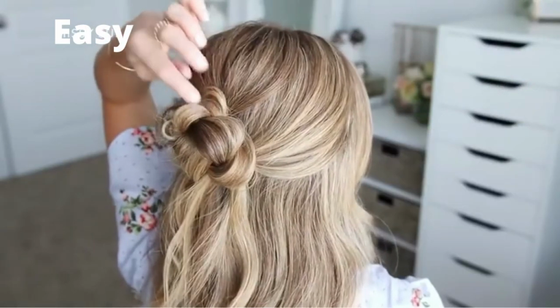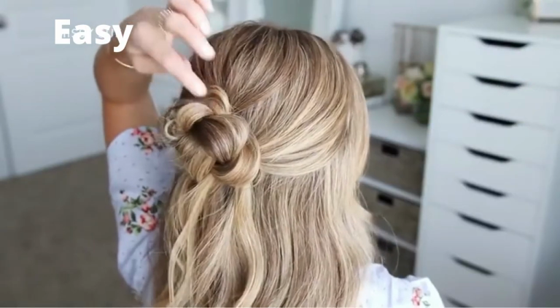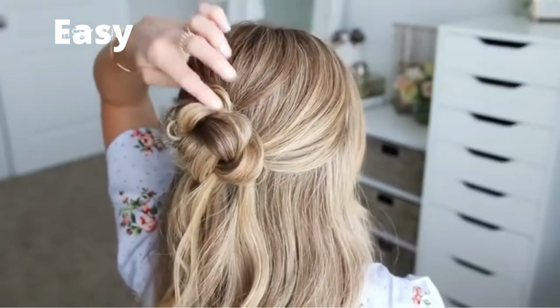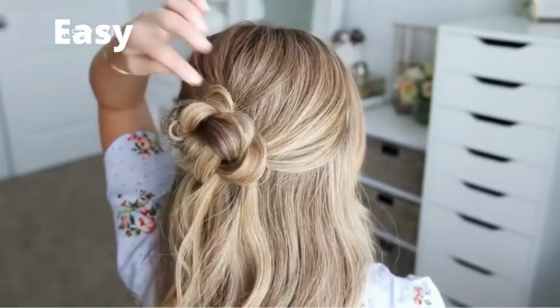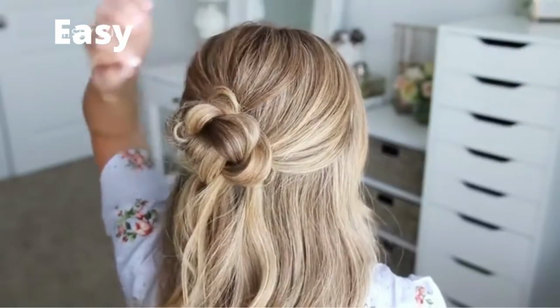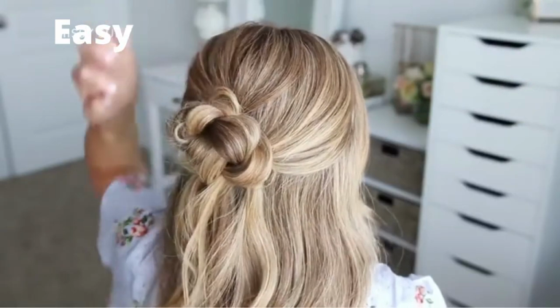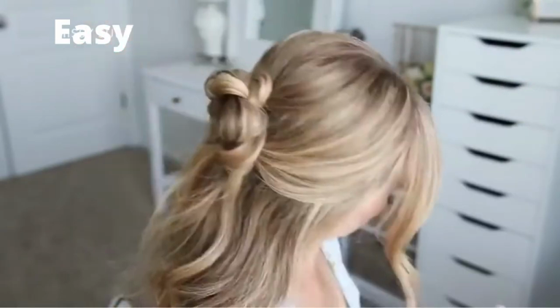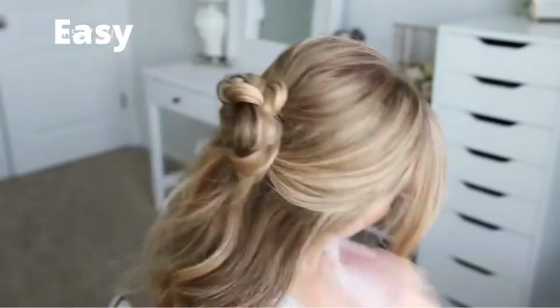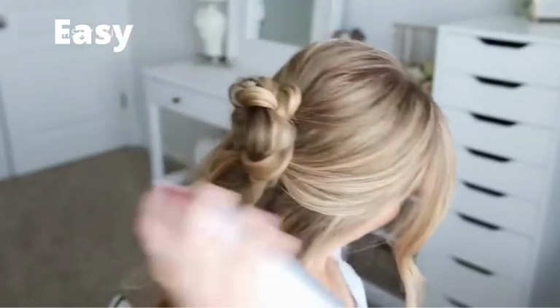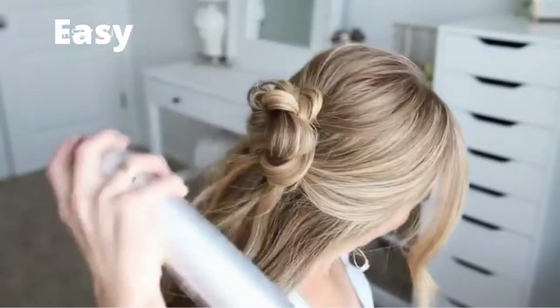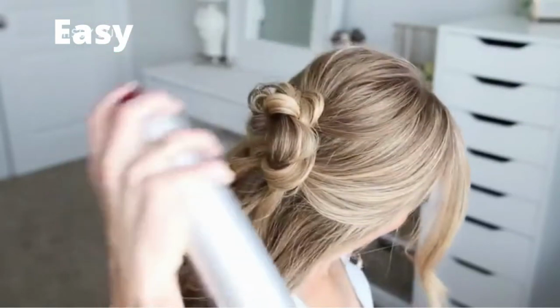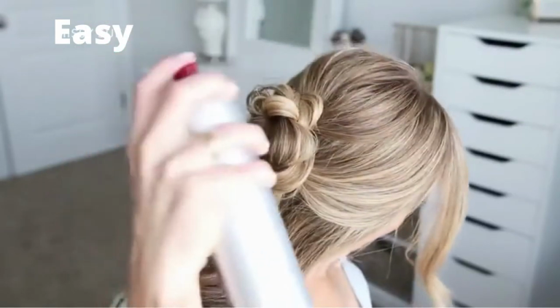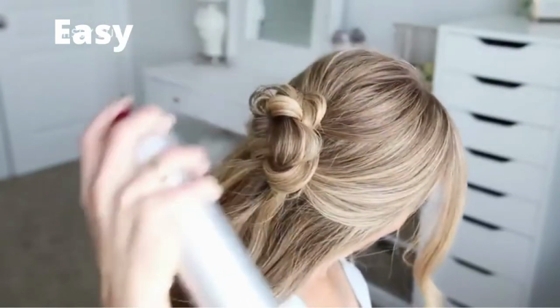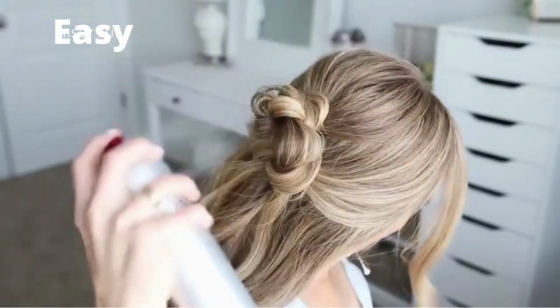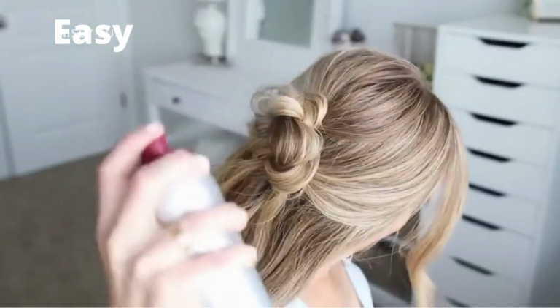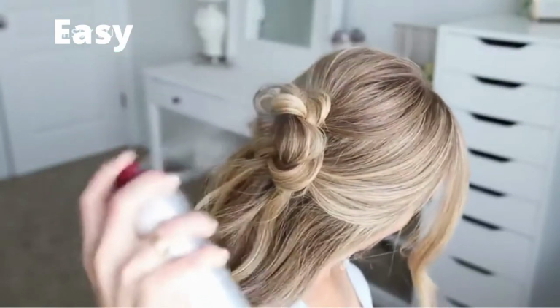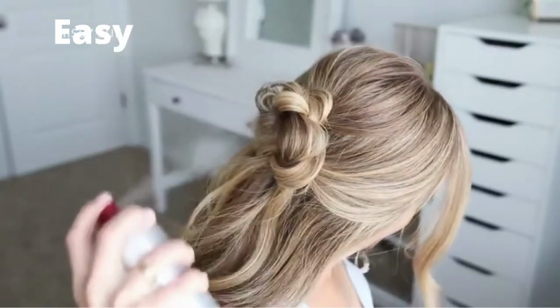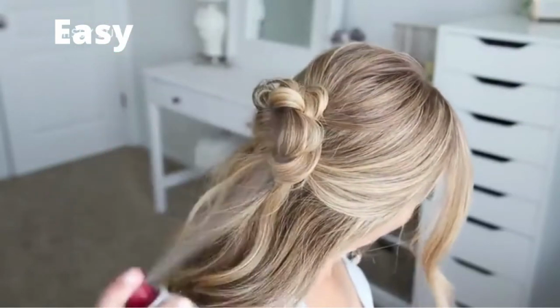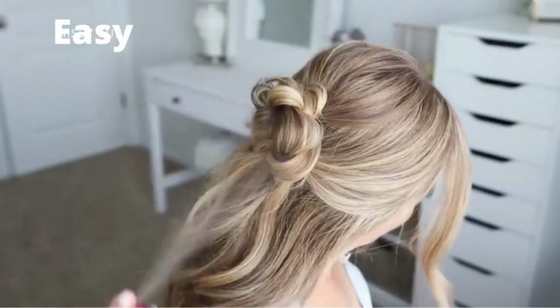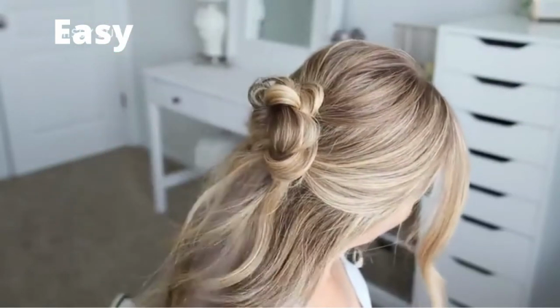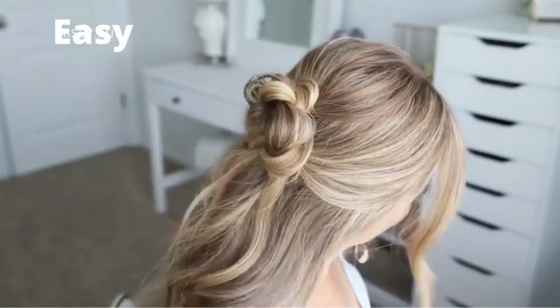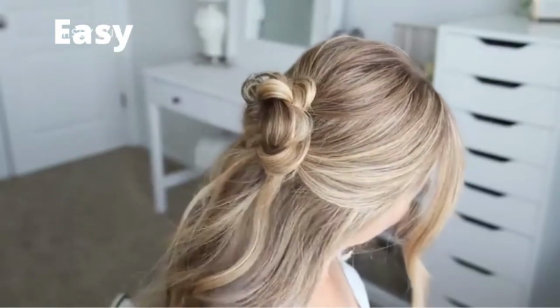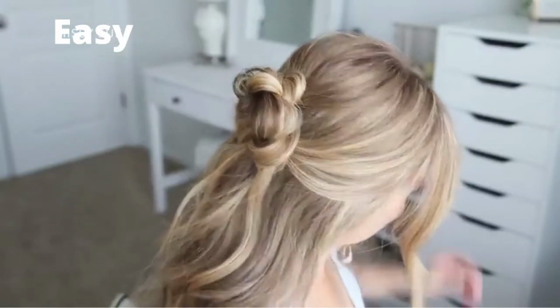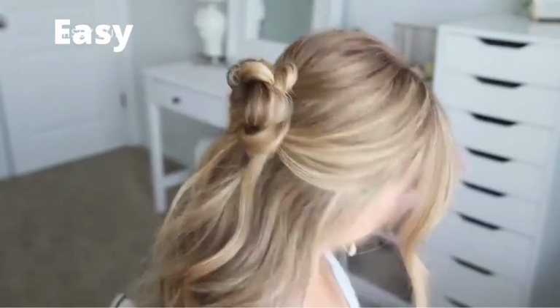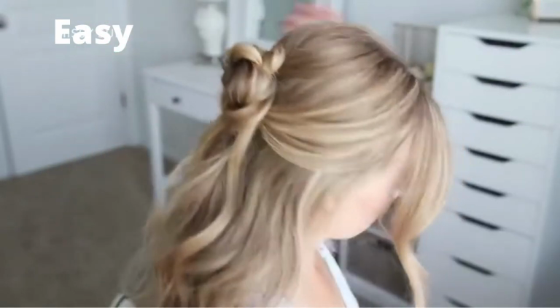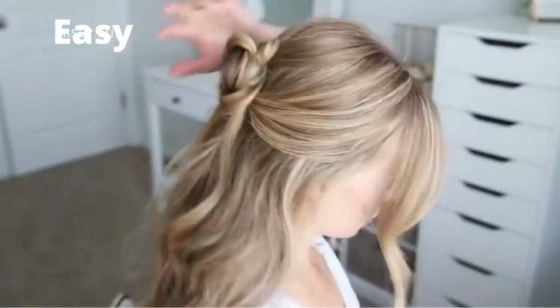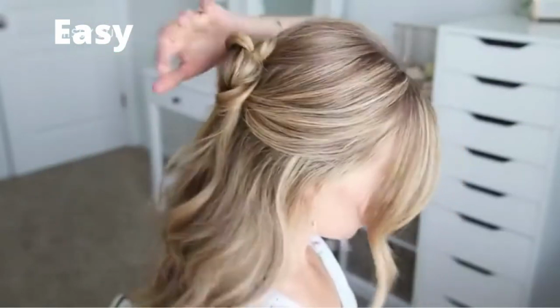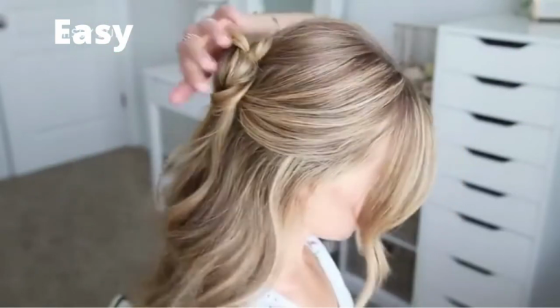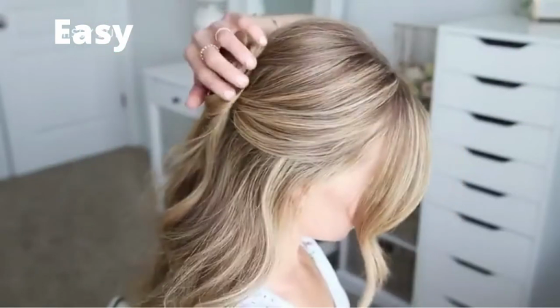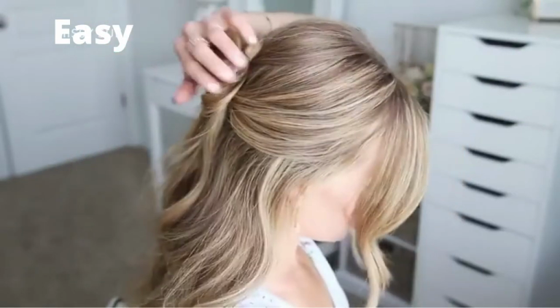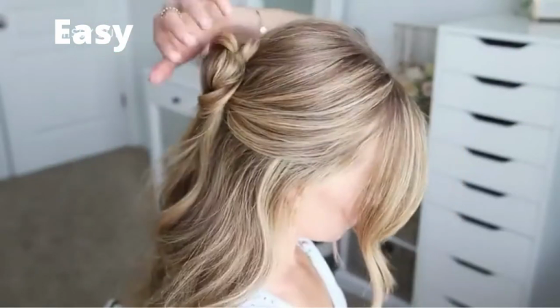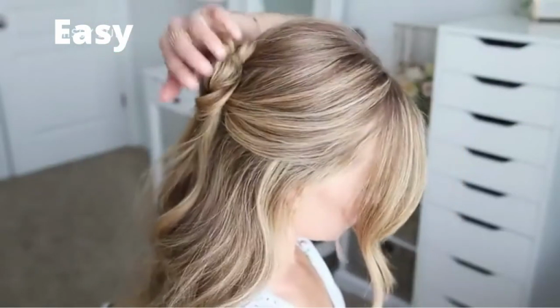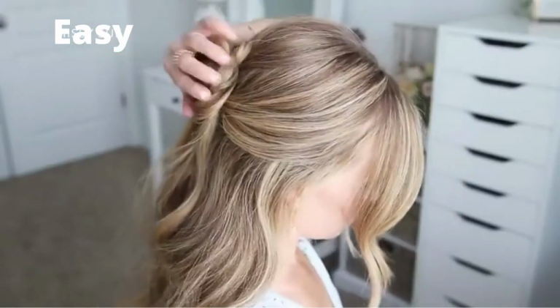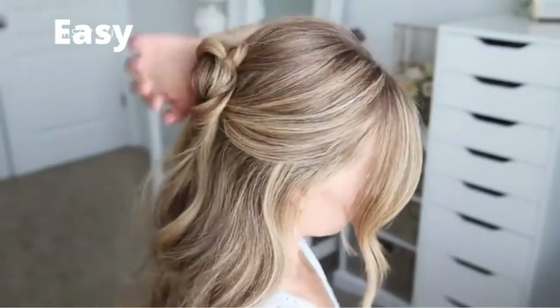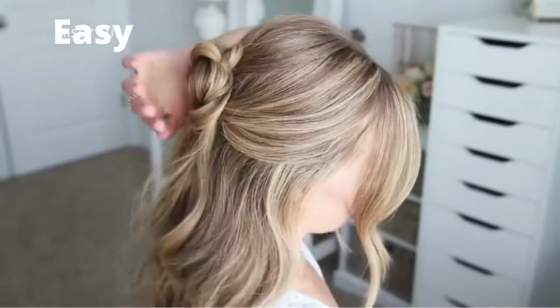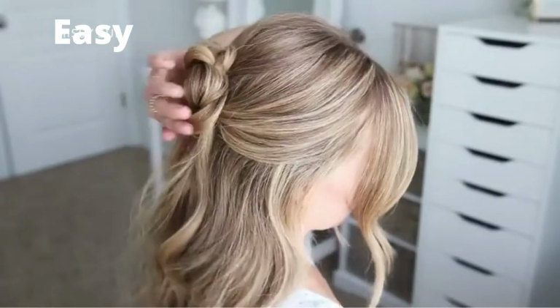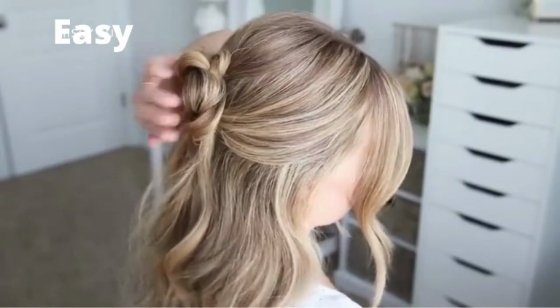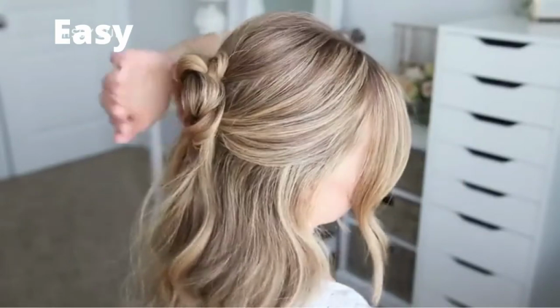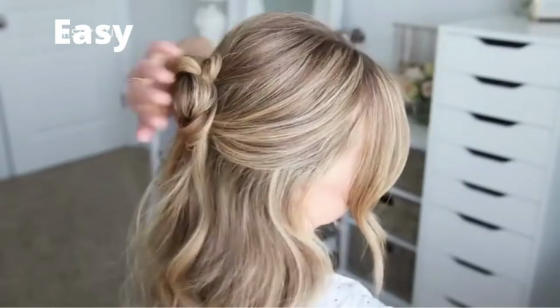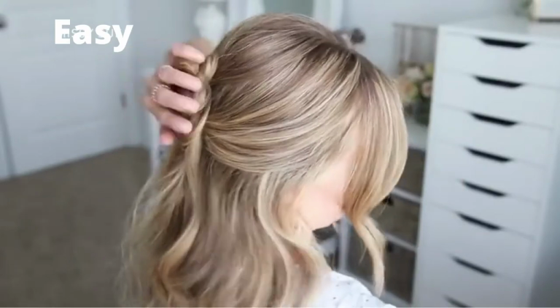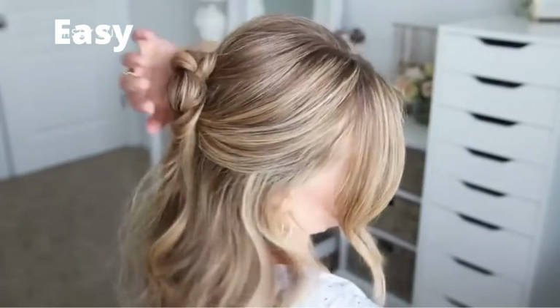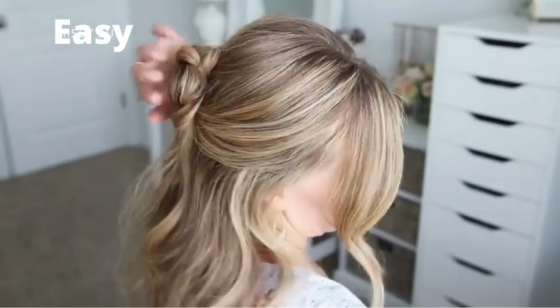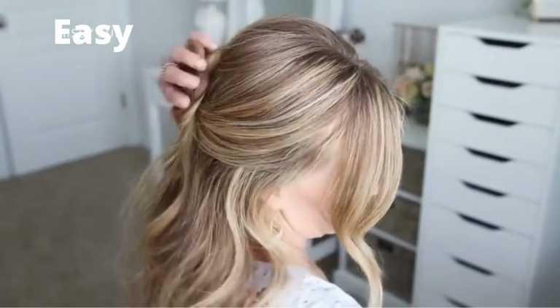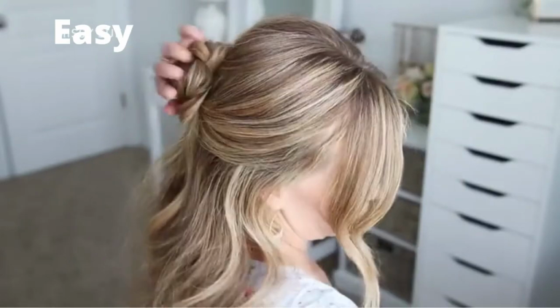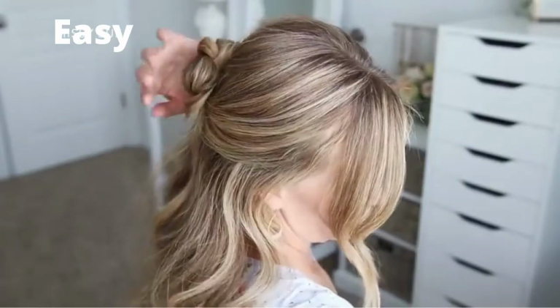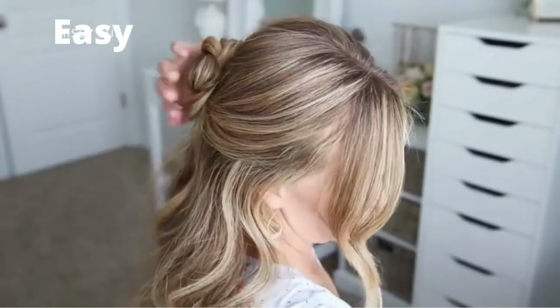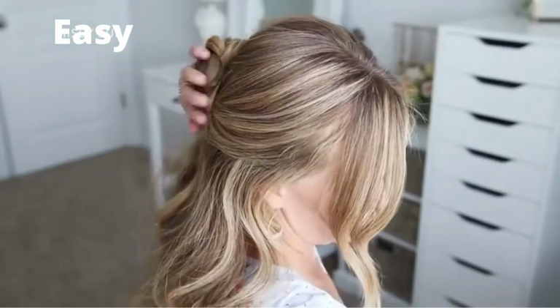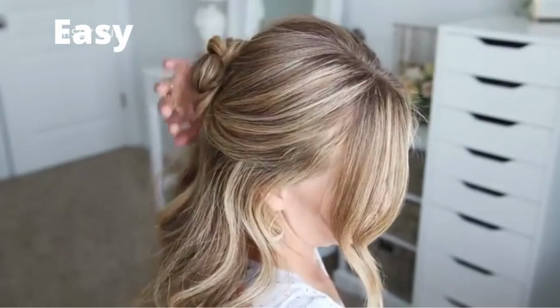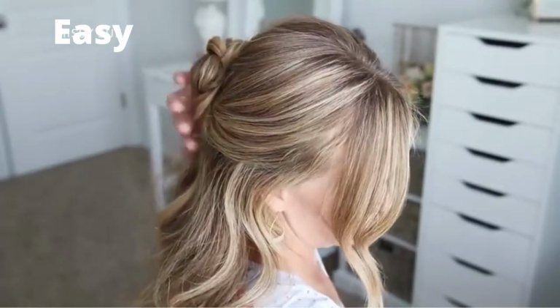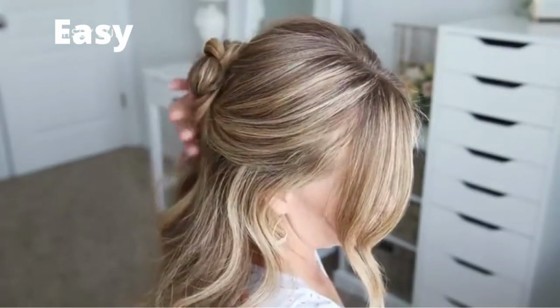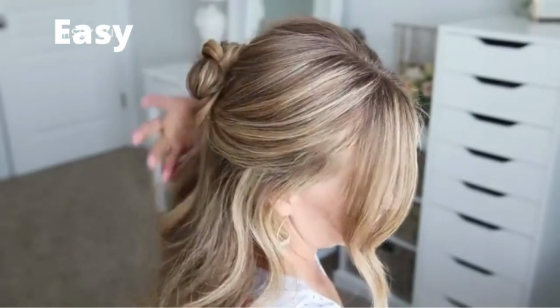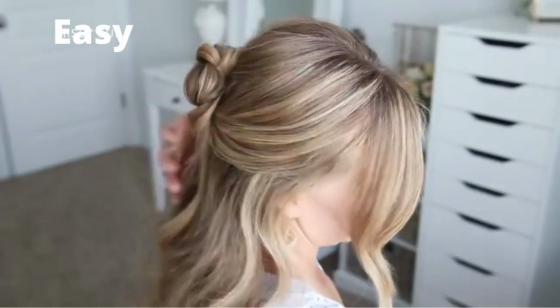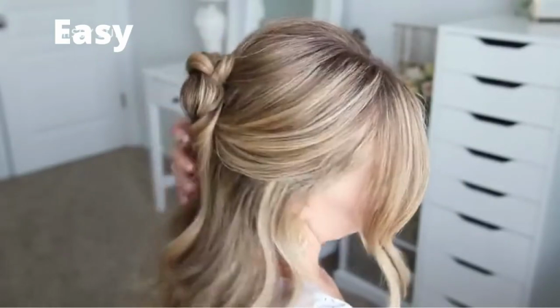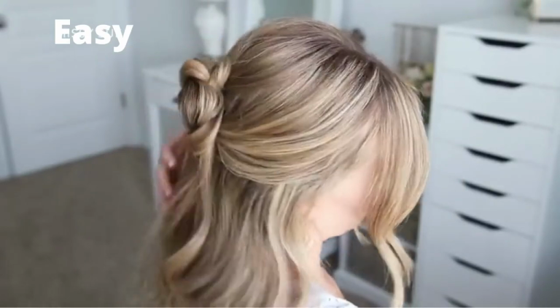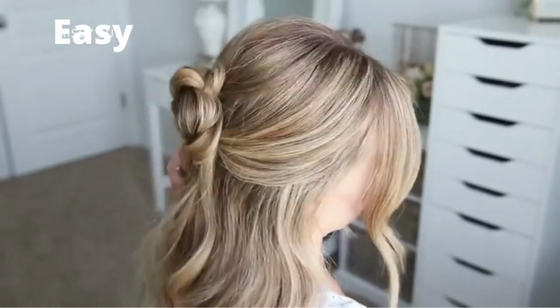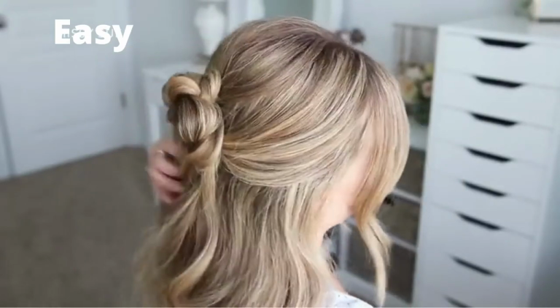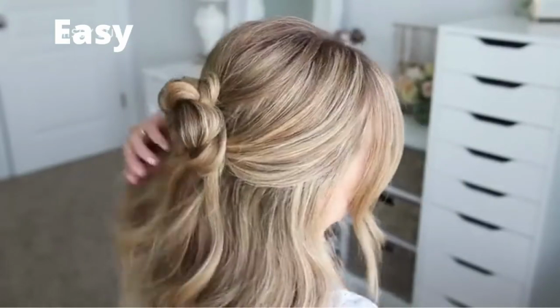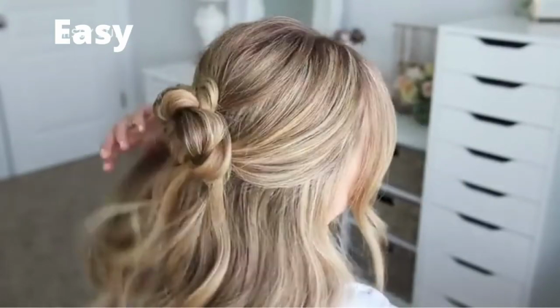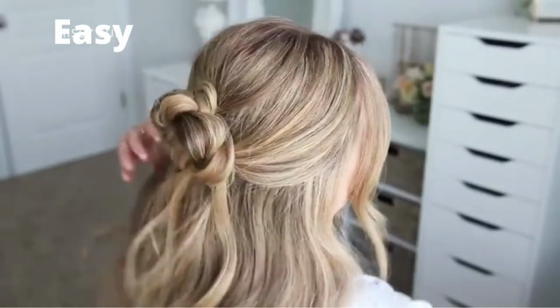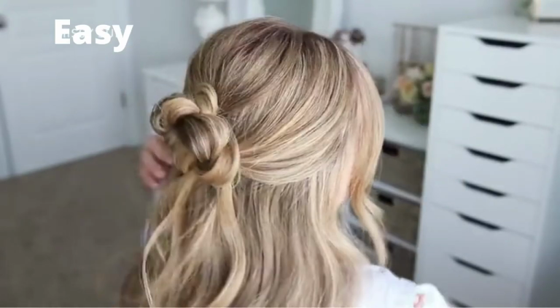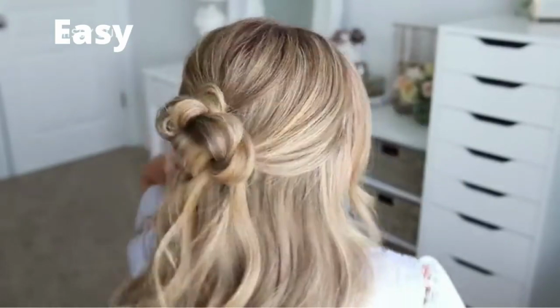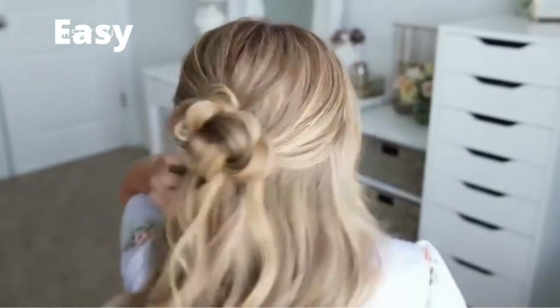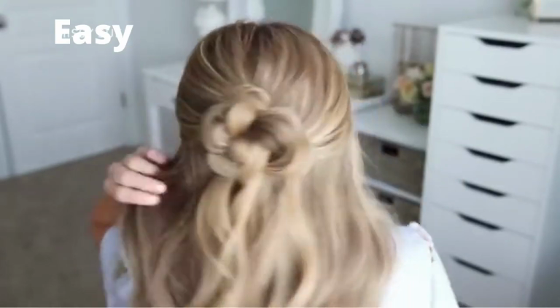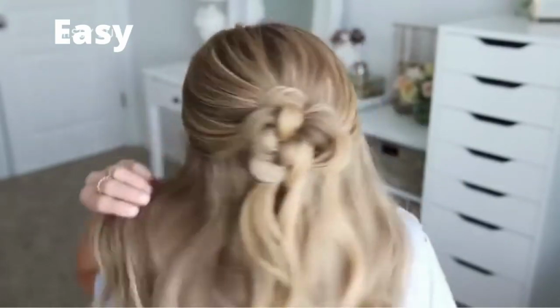Then I'm just going to use a medium hold hairspray to smooth down any loose hairs sticking out from the bun and set the style in place.